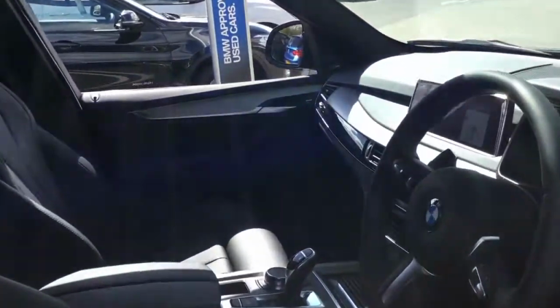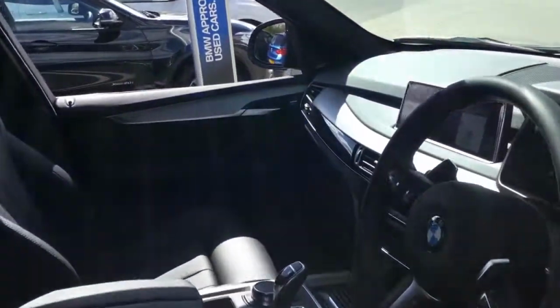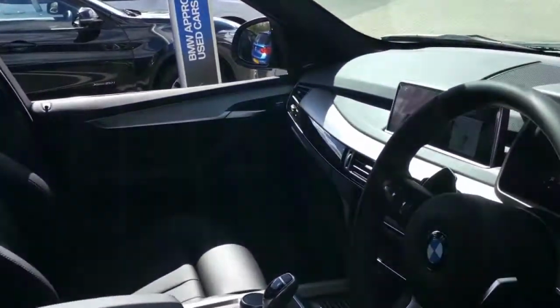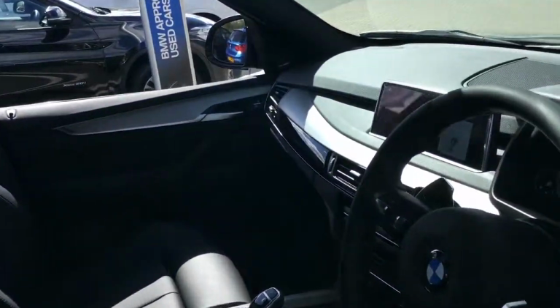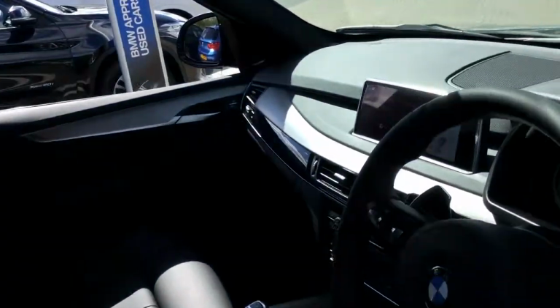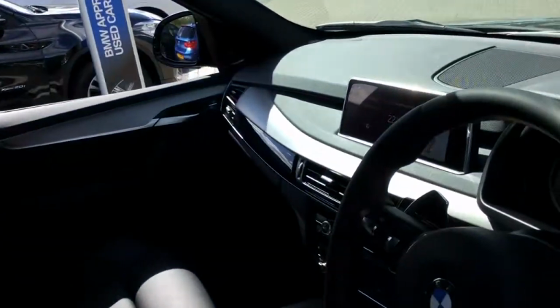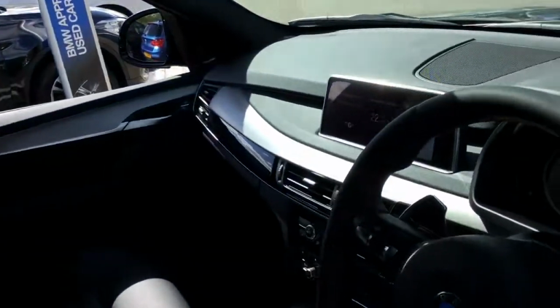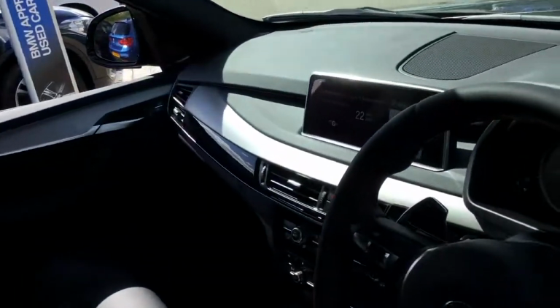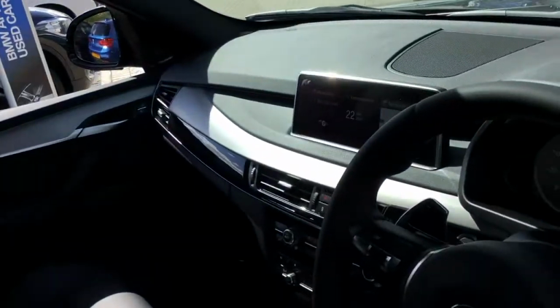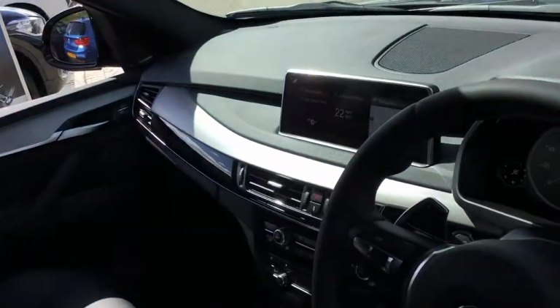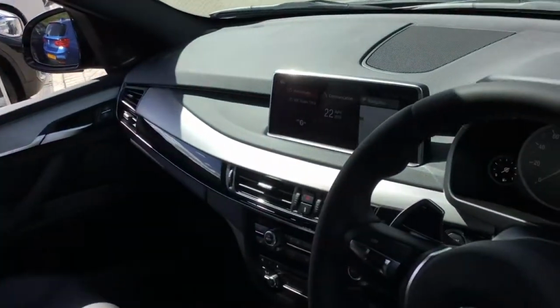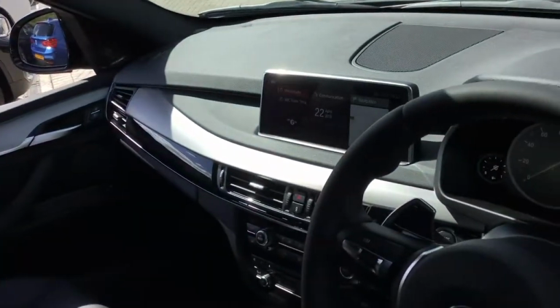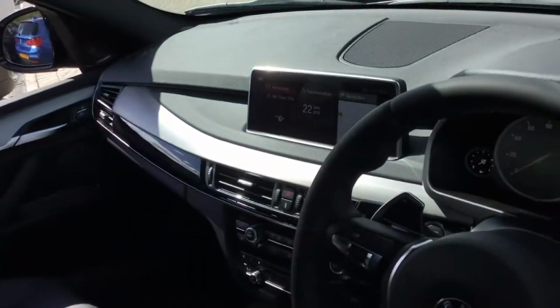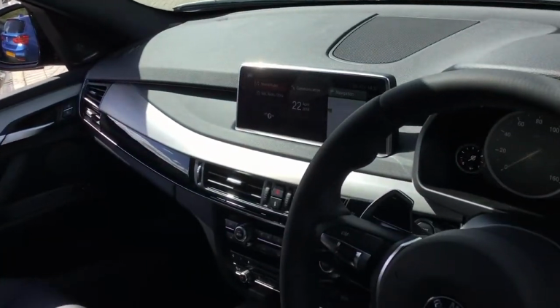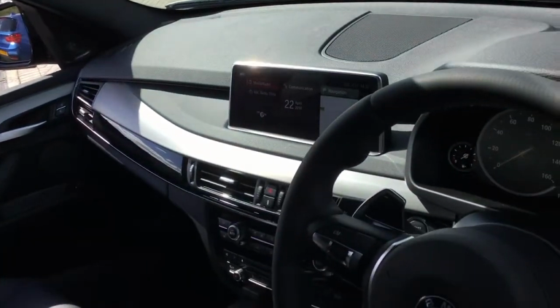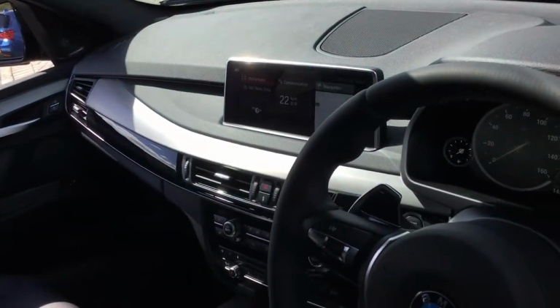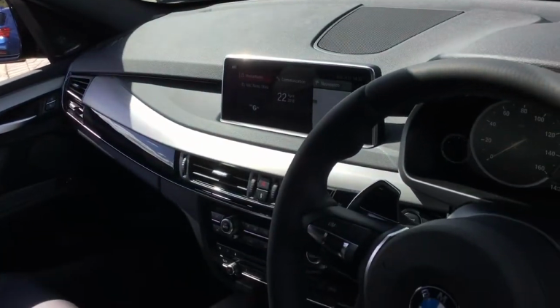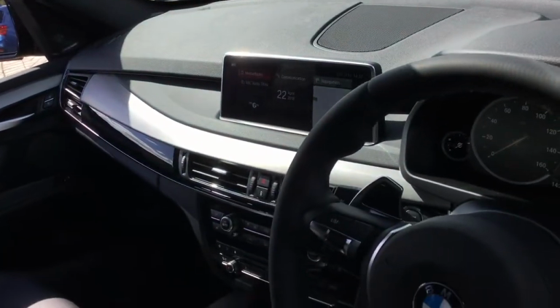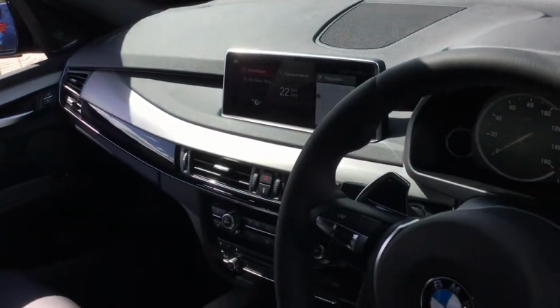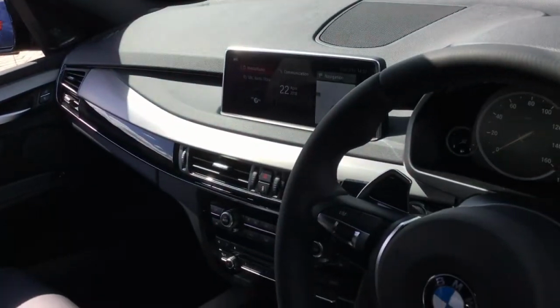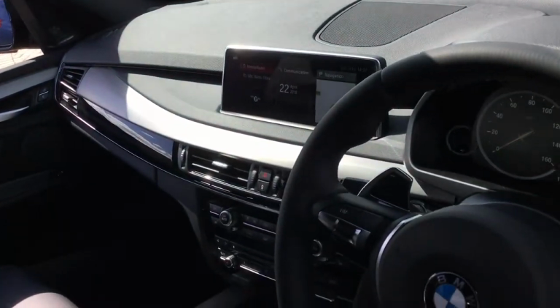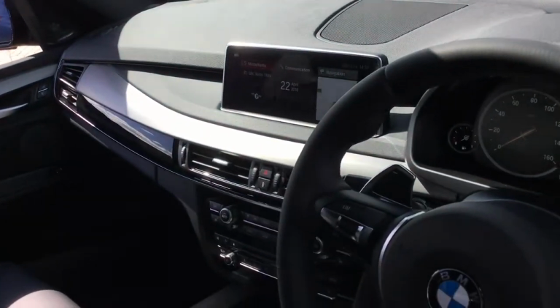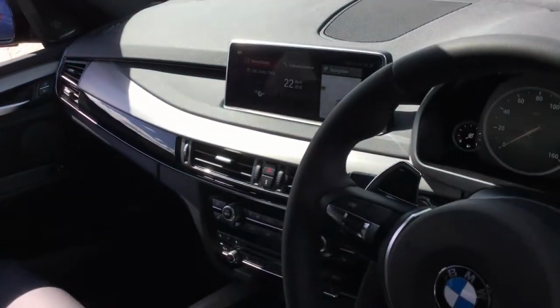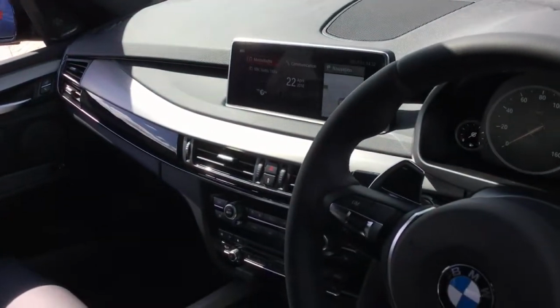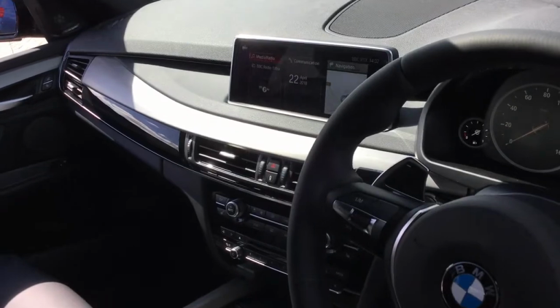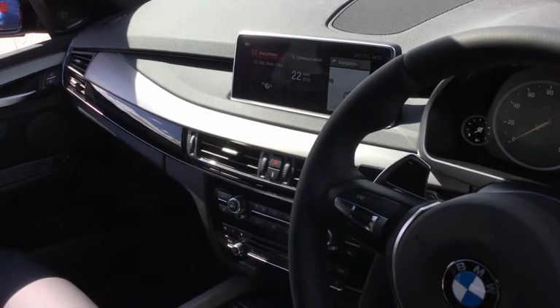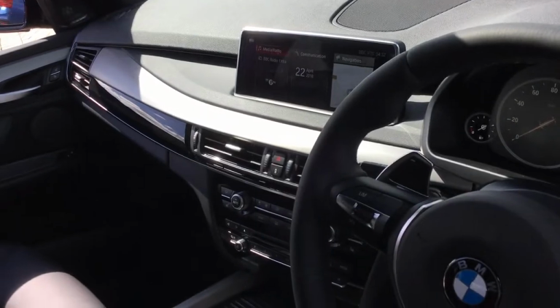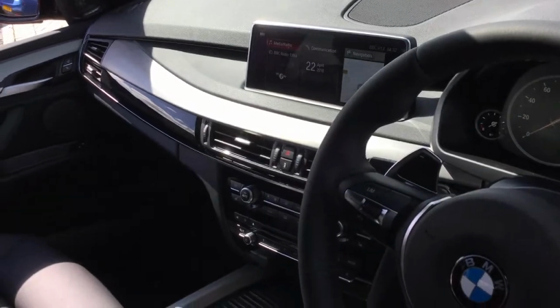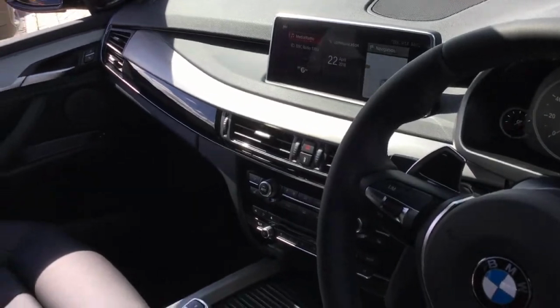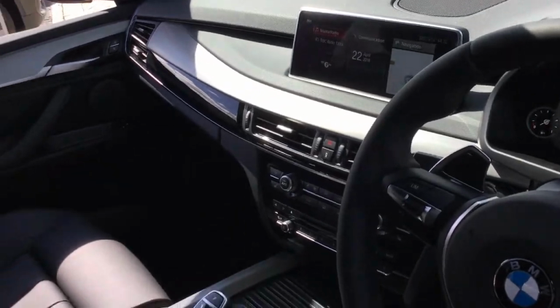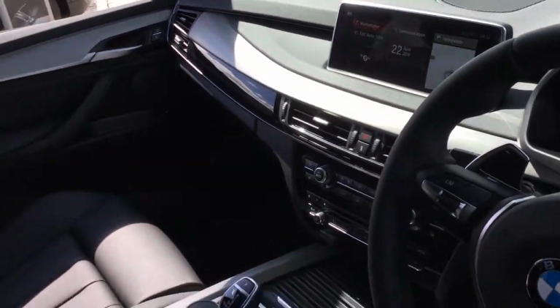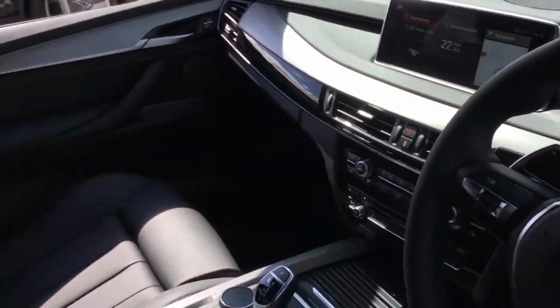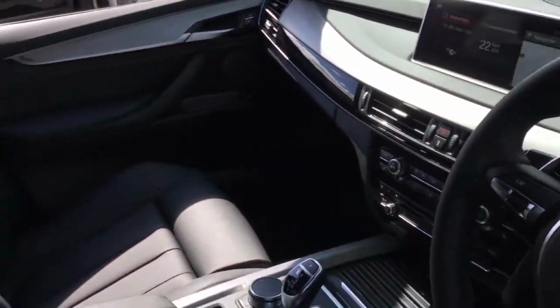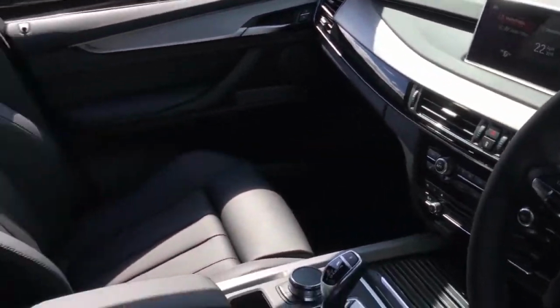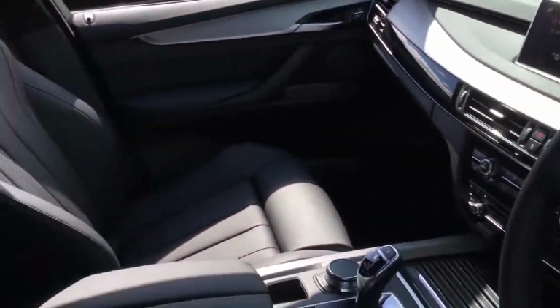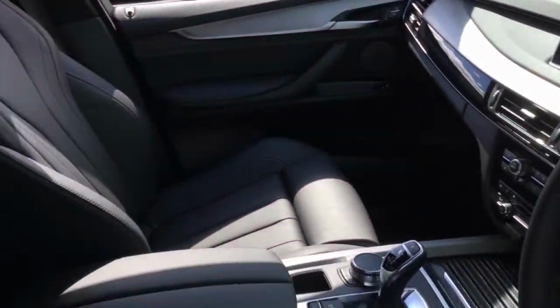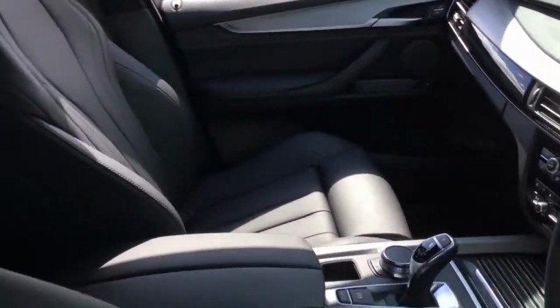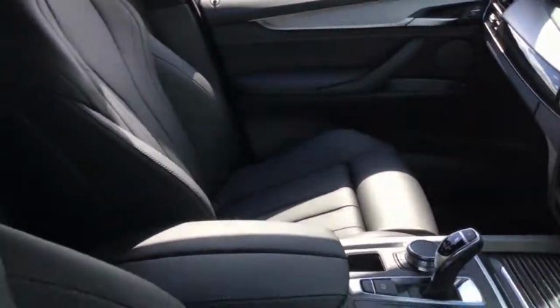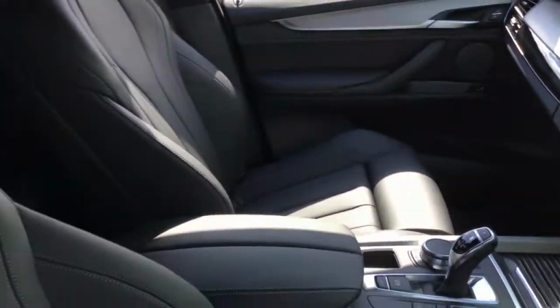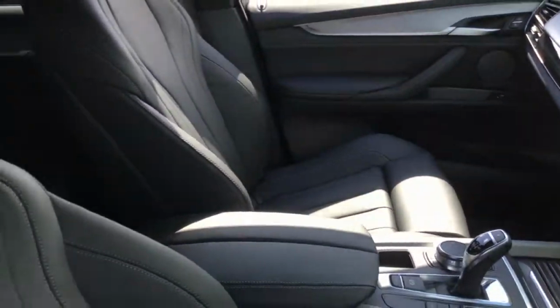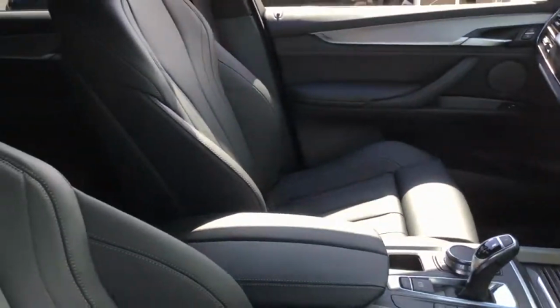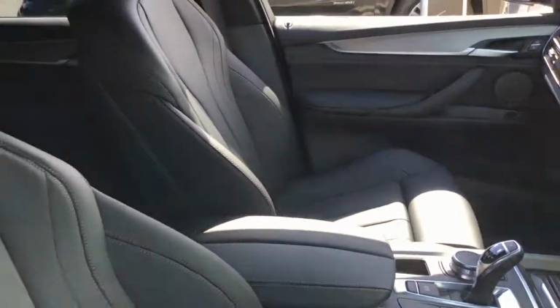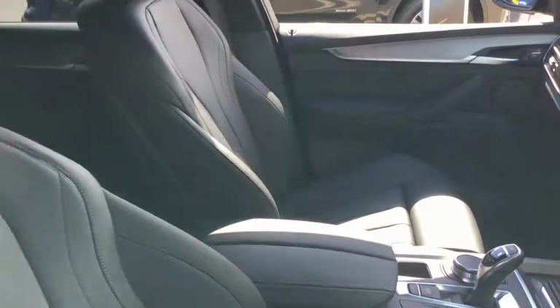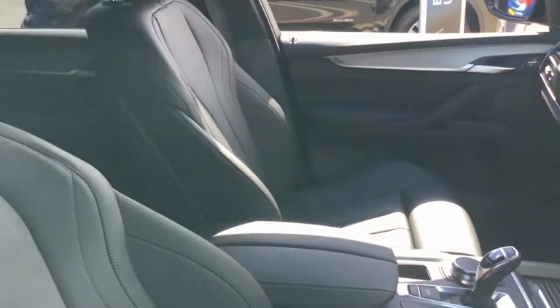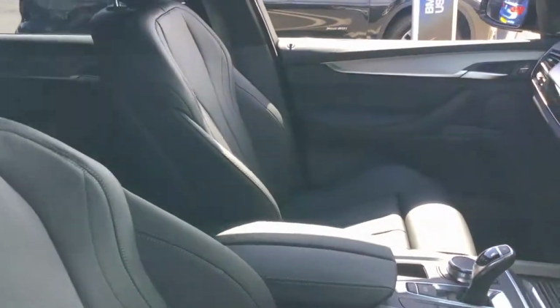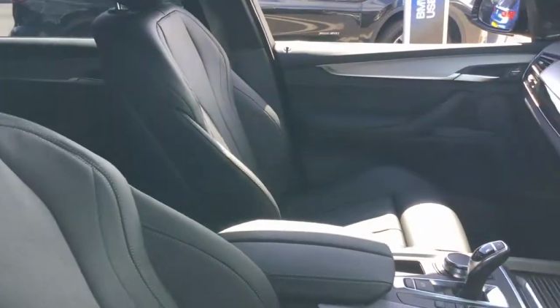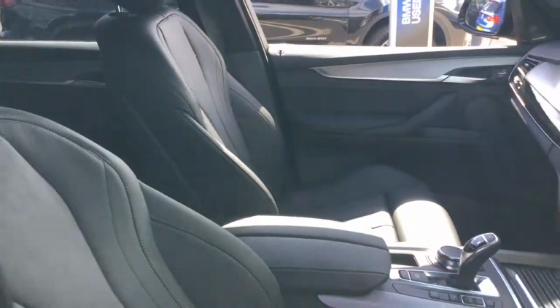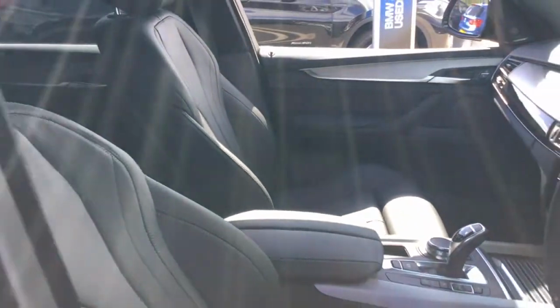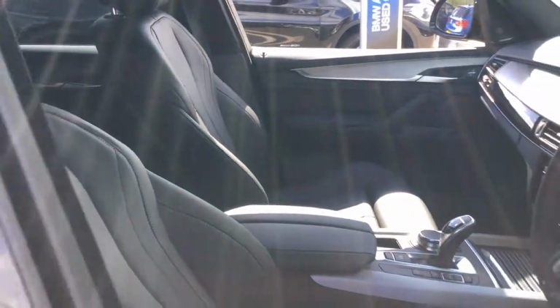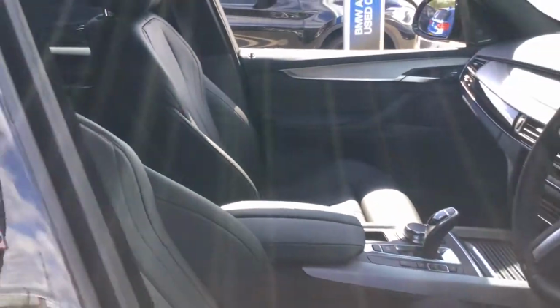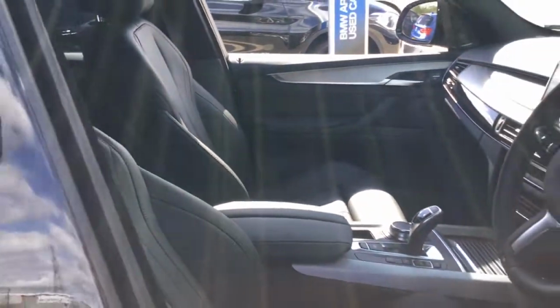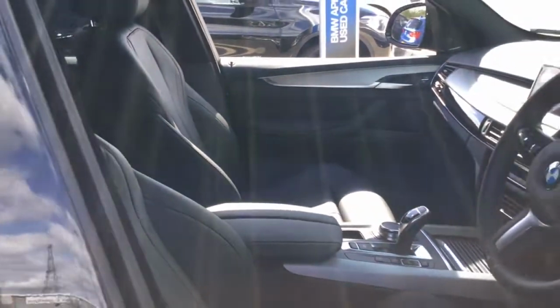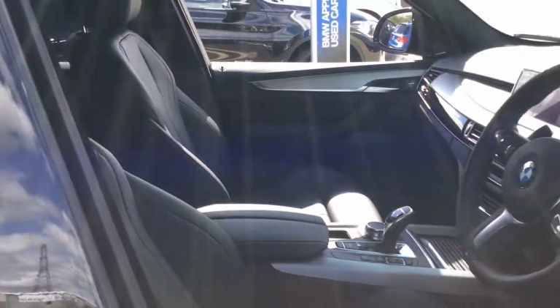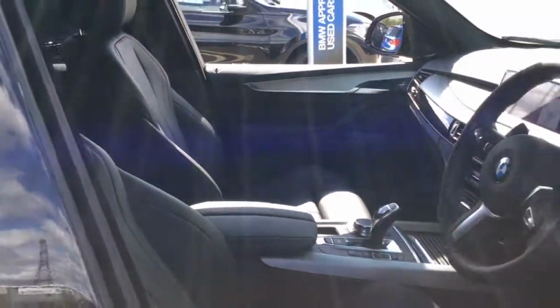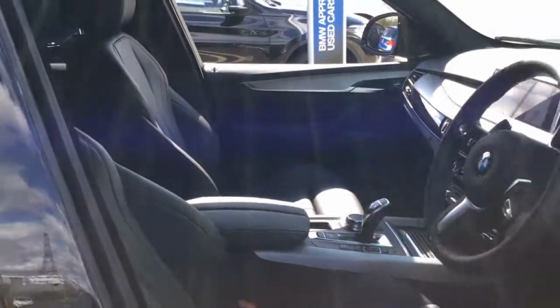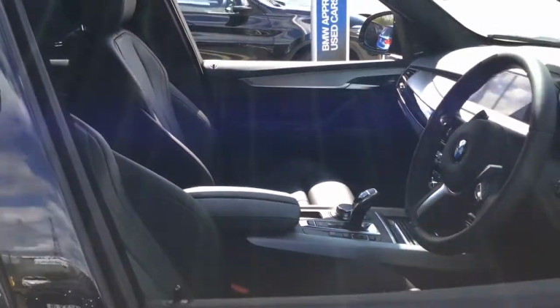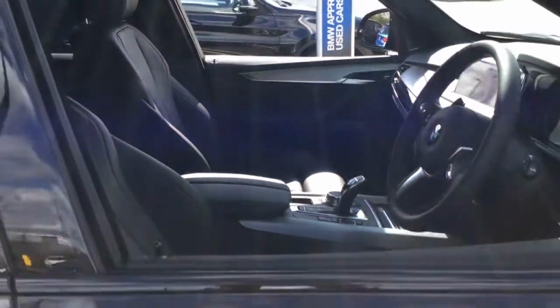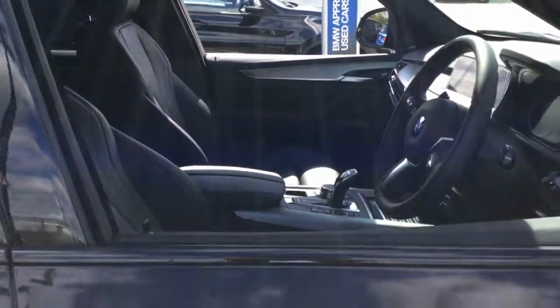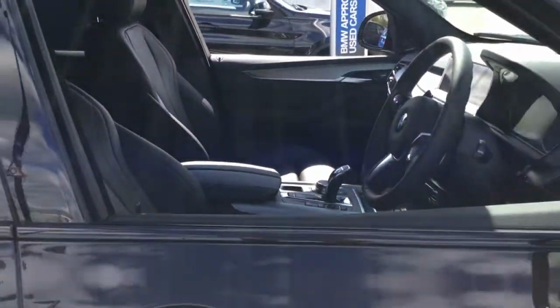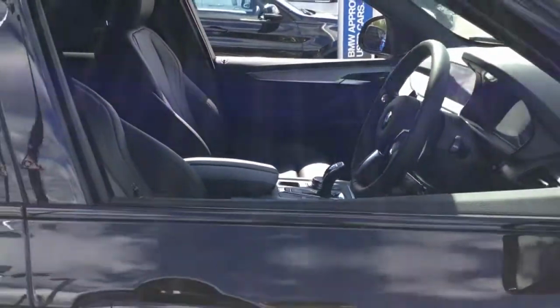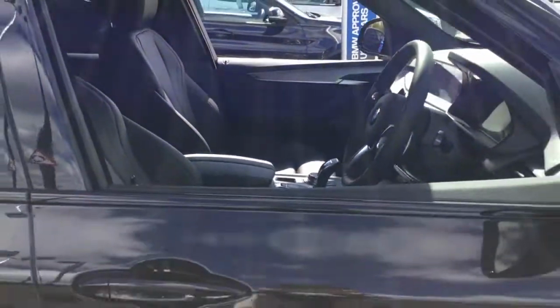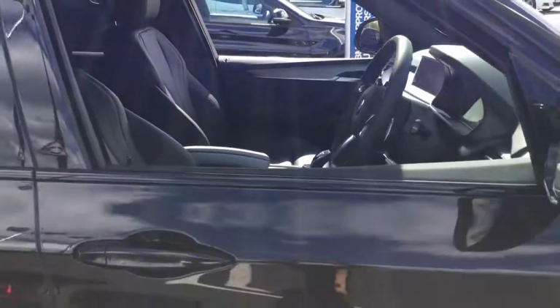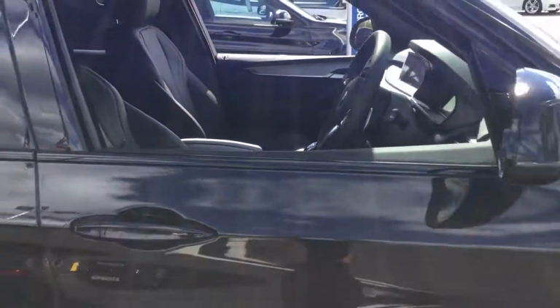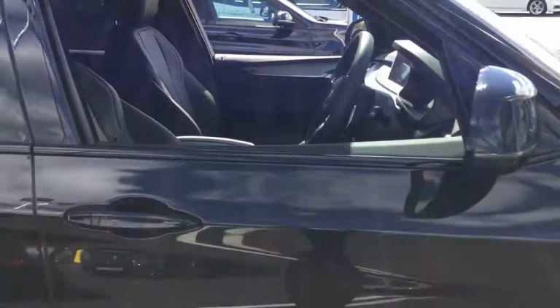You do get the BMW professional media as standard. This particular one has got the black Dakota leather and the sport automatic transmission.